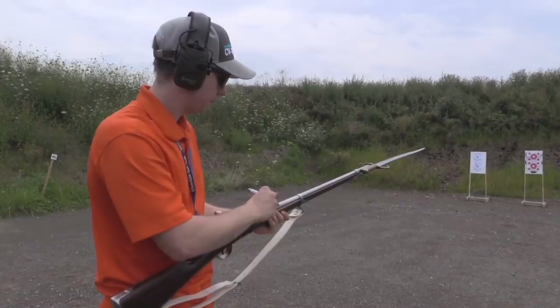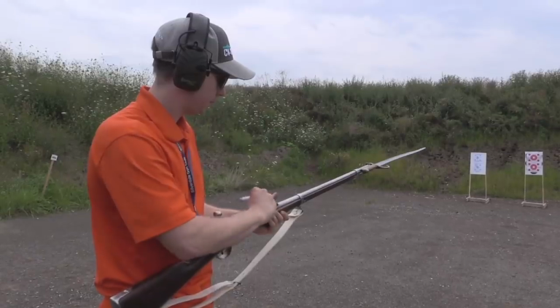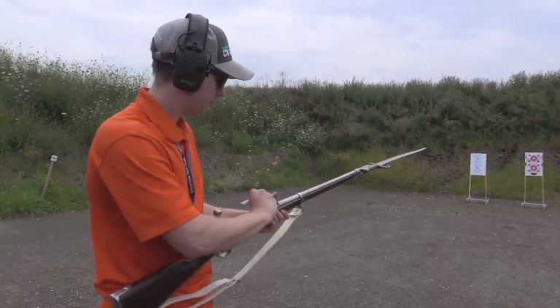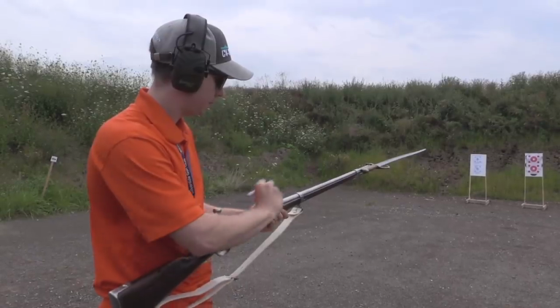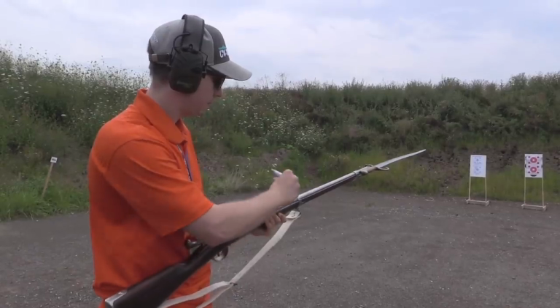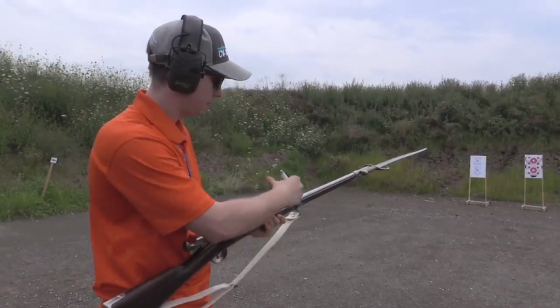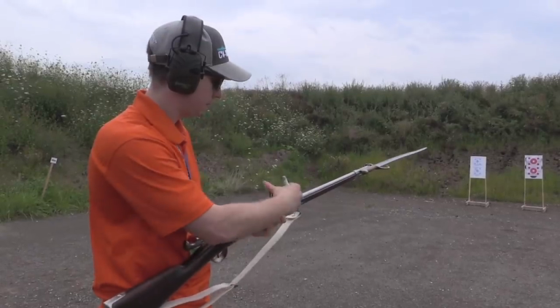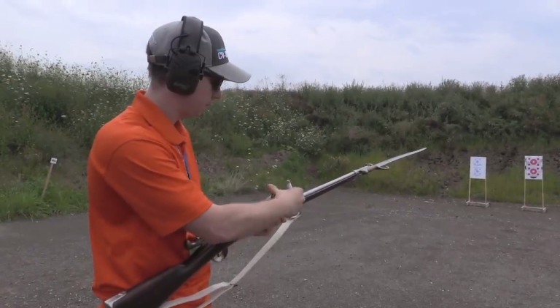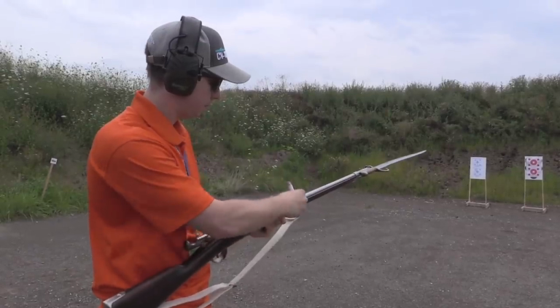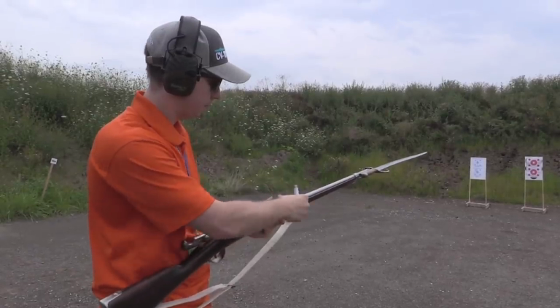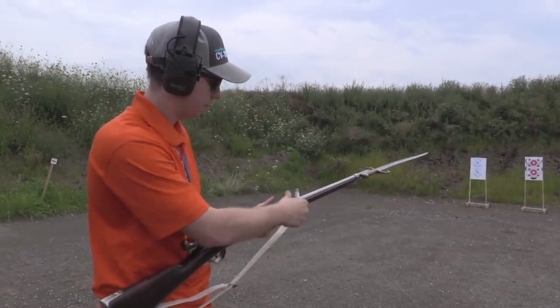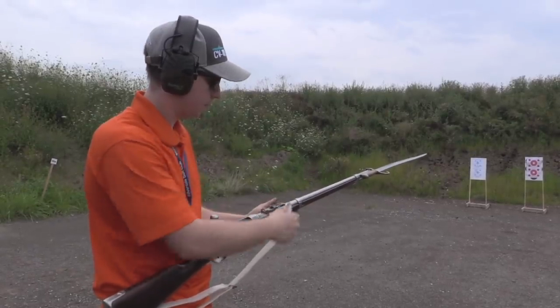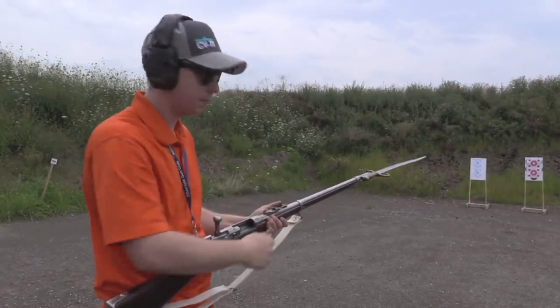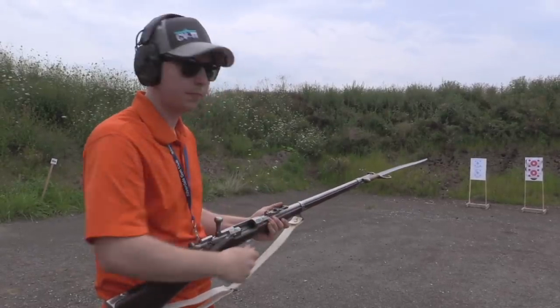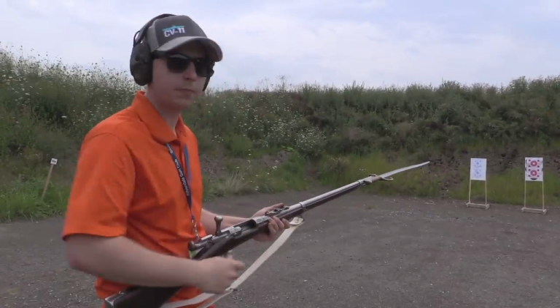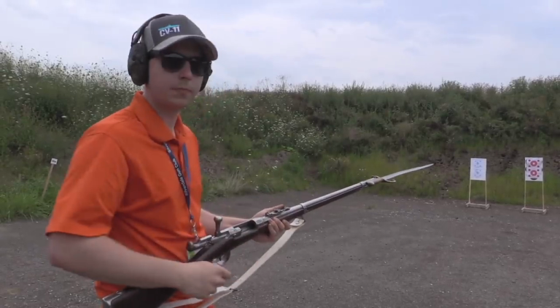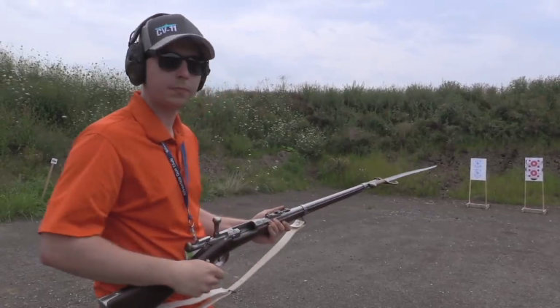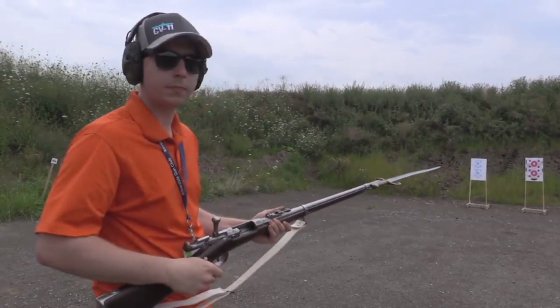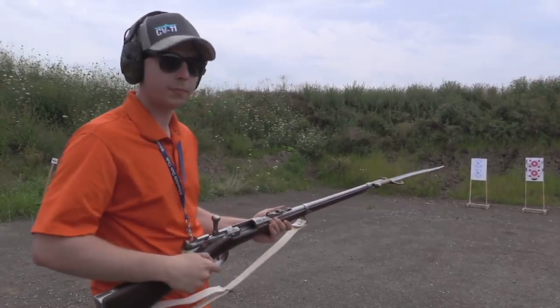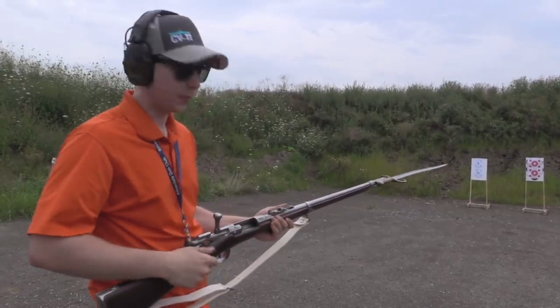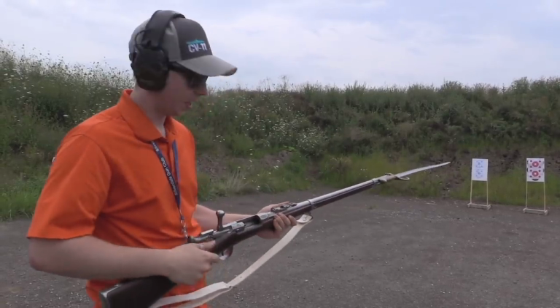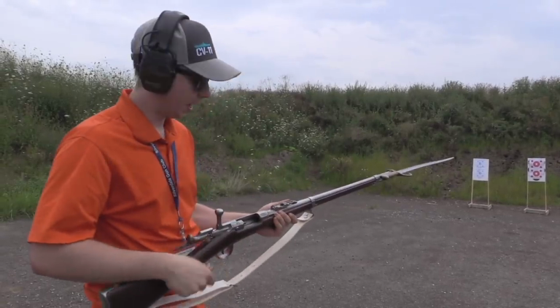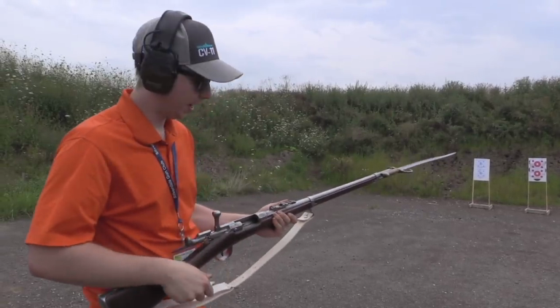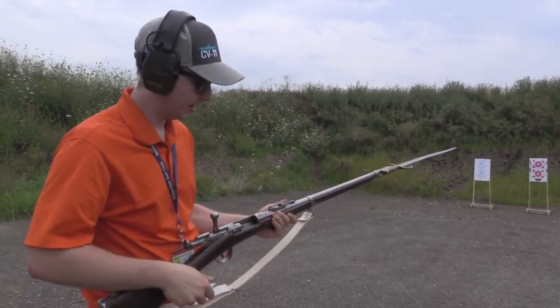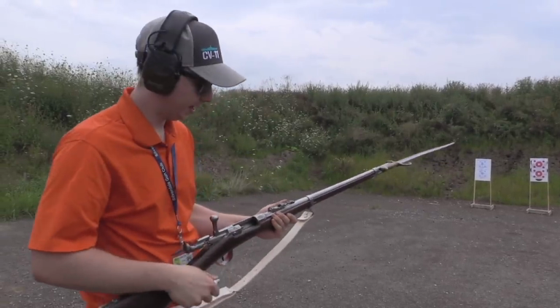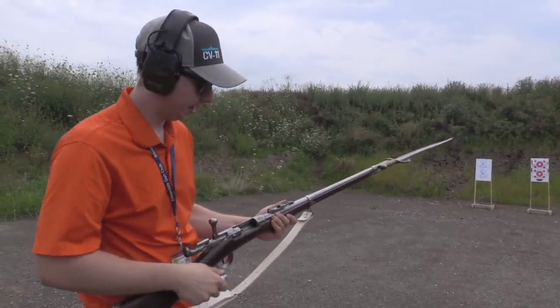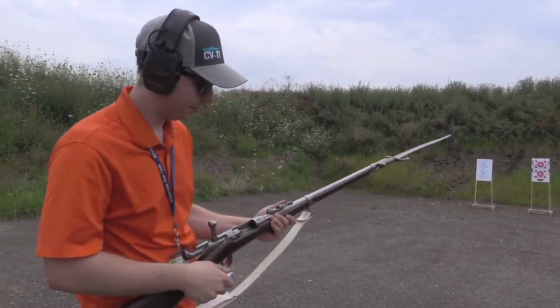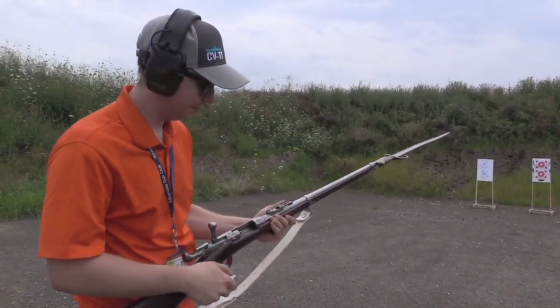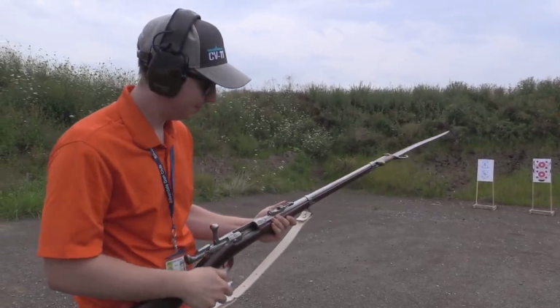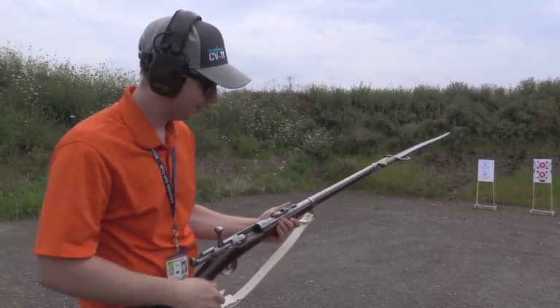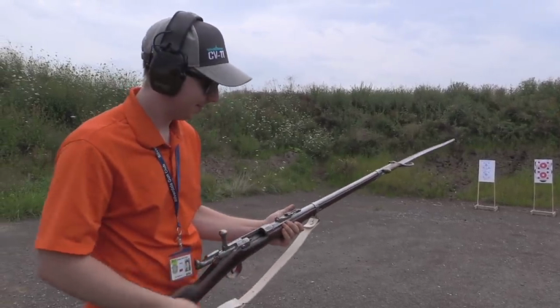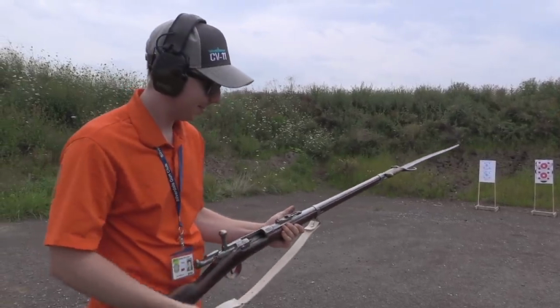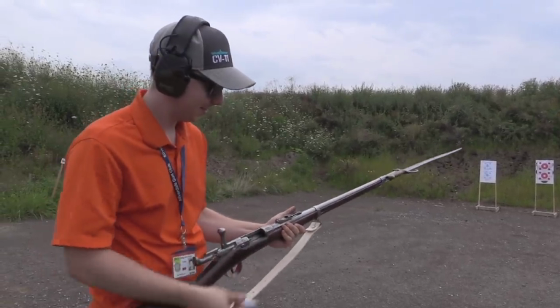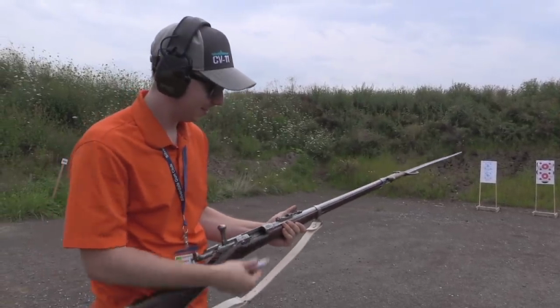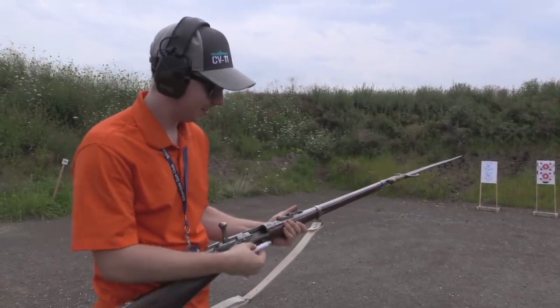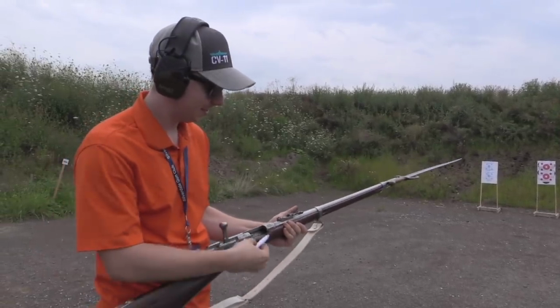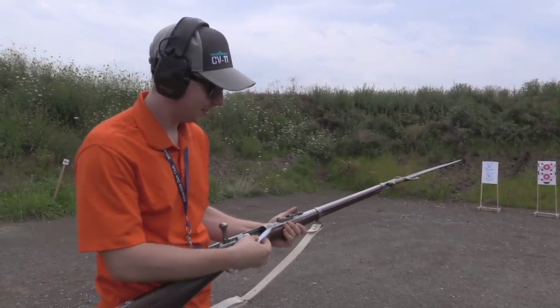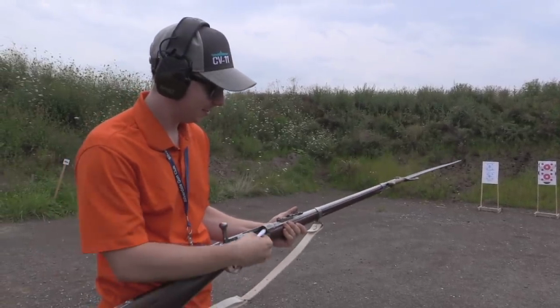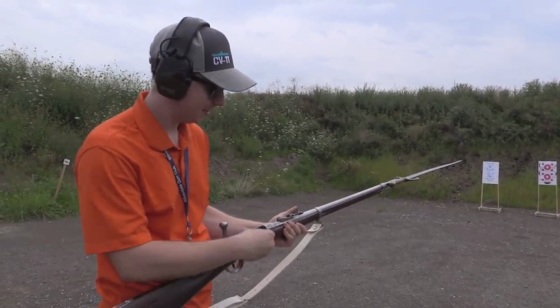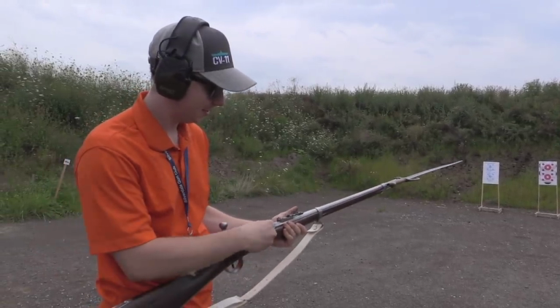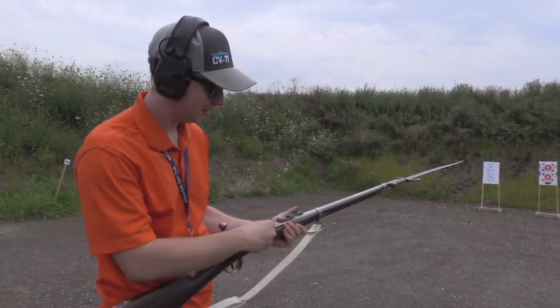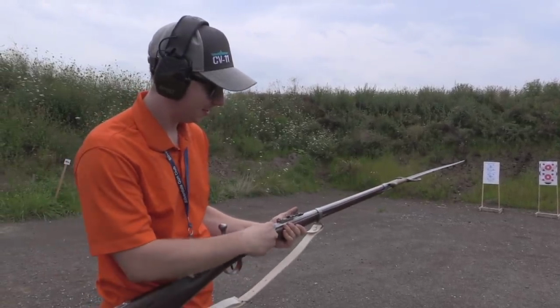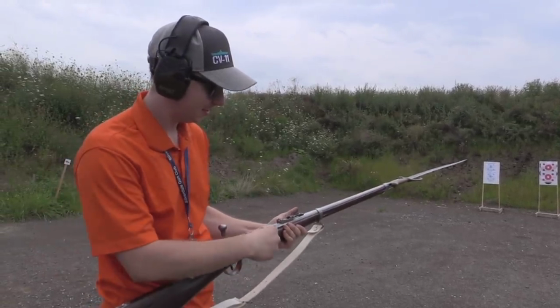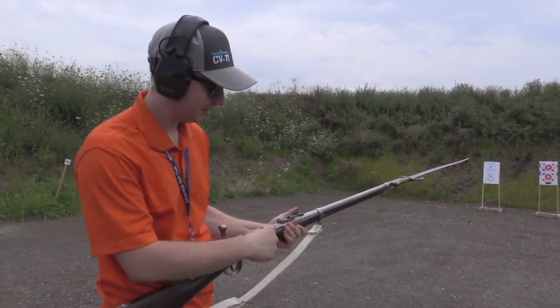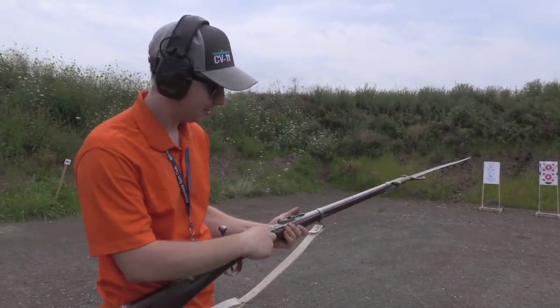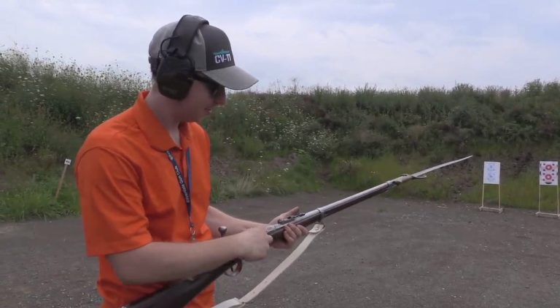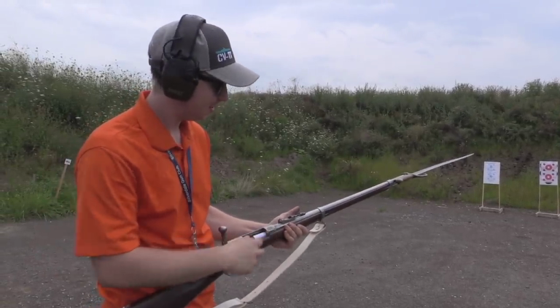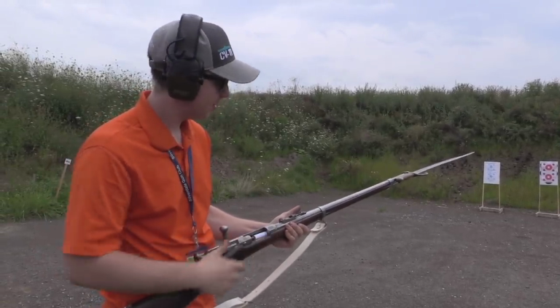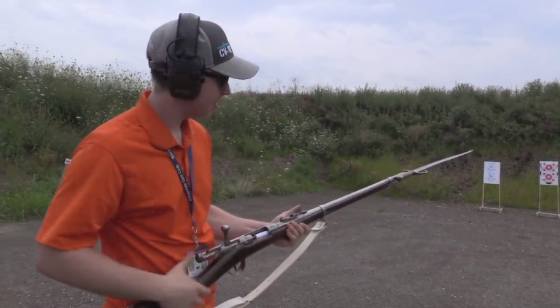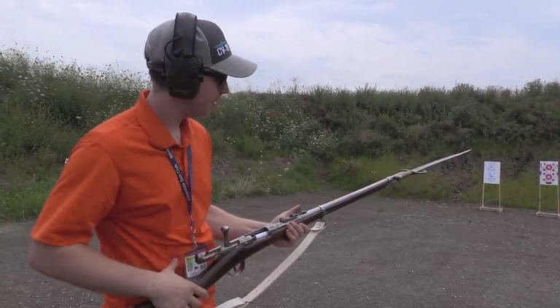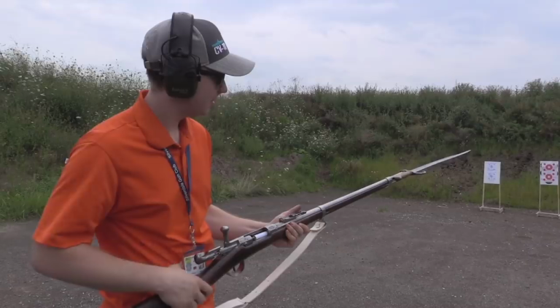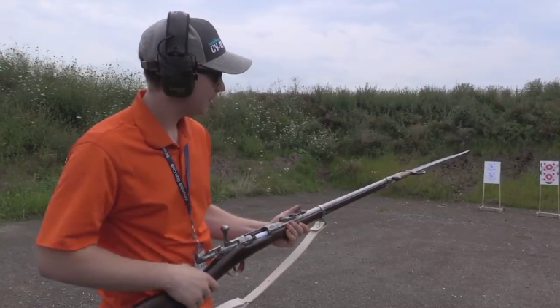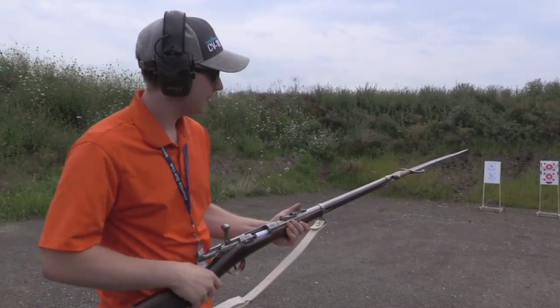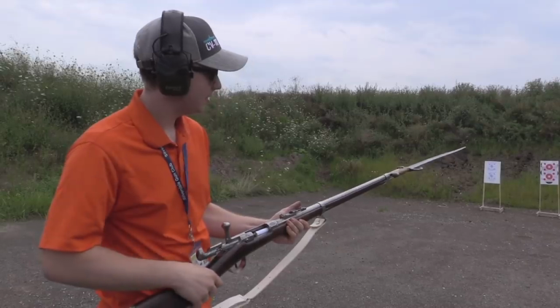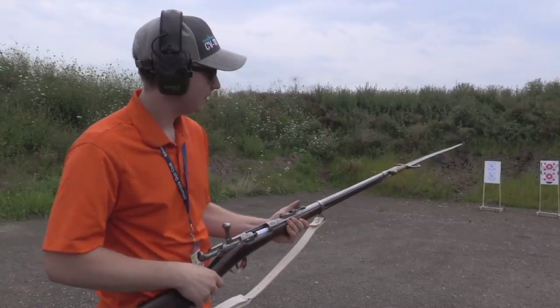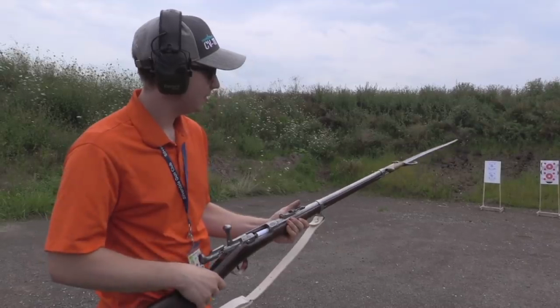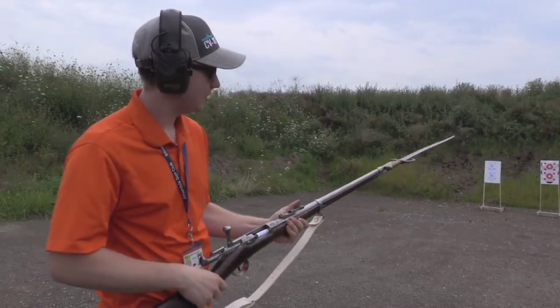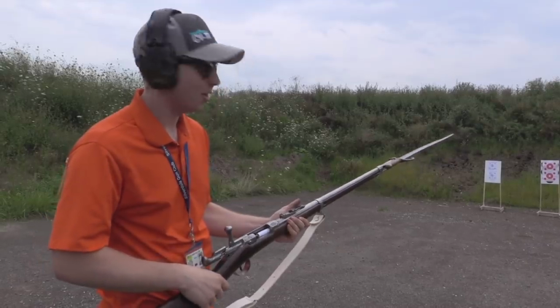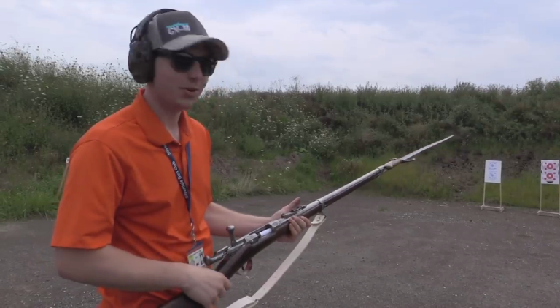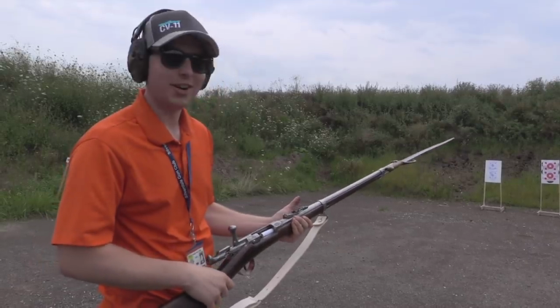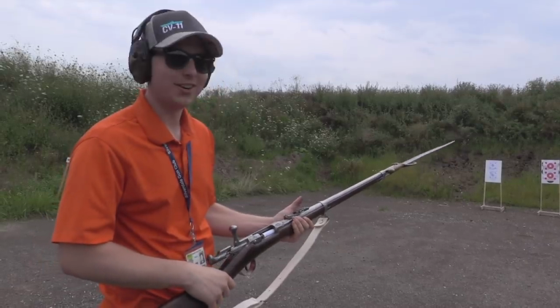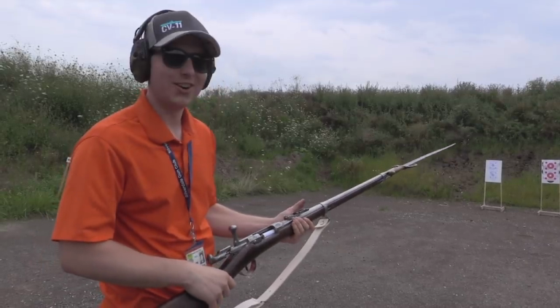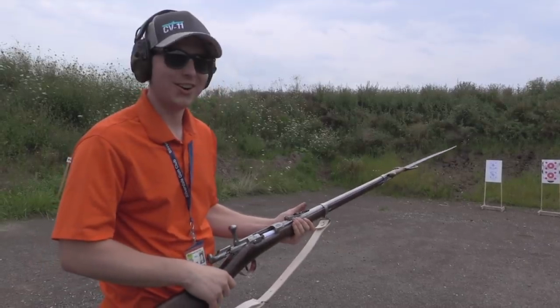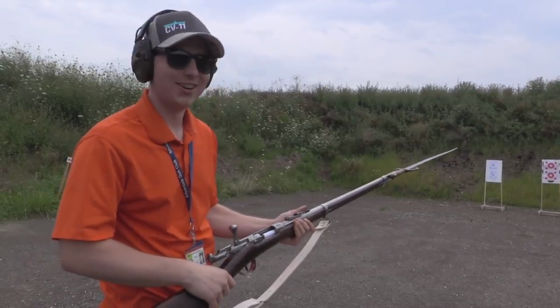So you went and put the bayonet on there, didn't you? I did. Because it wasn't long enough to begin with, huh? No, not at all.